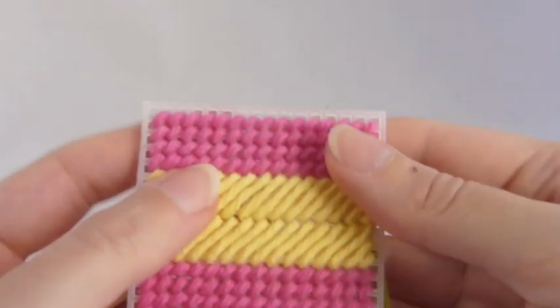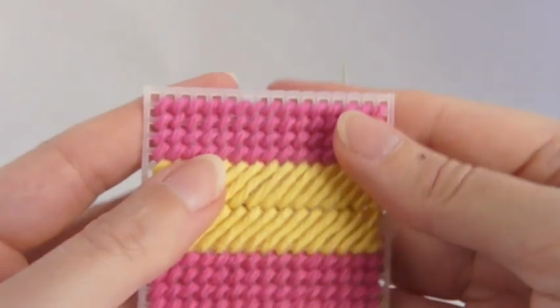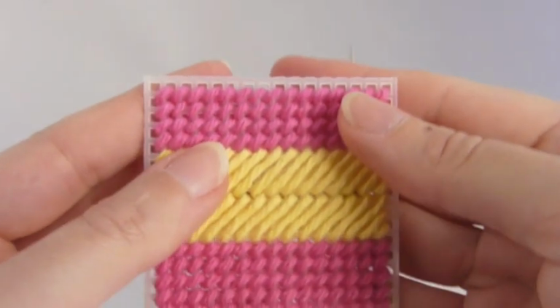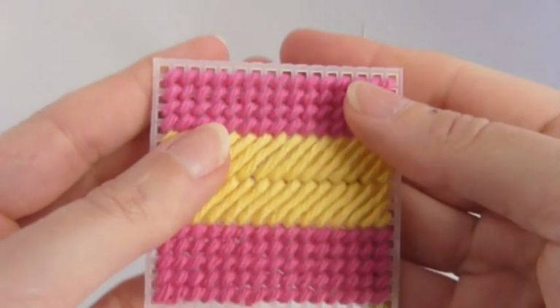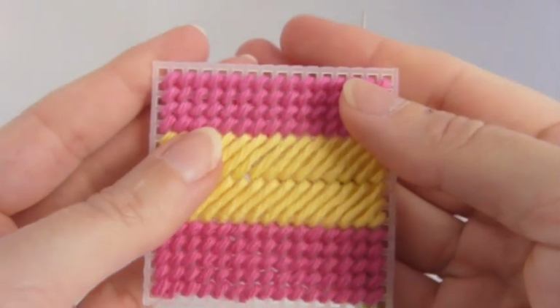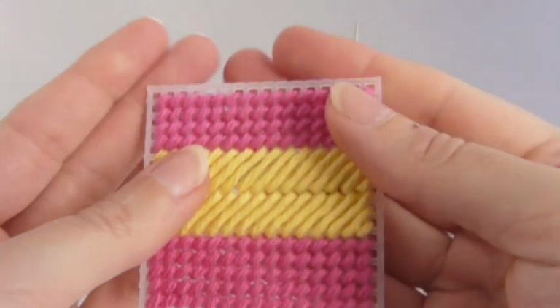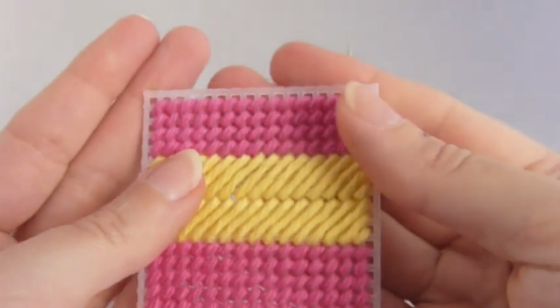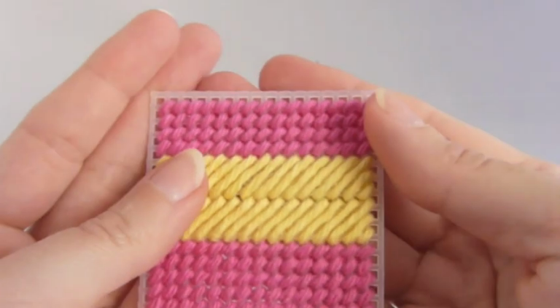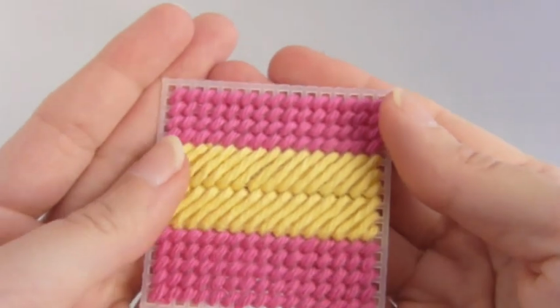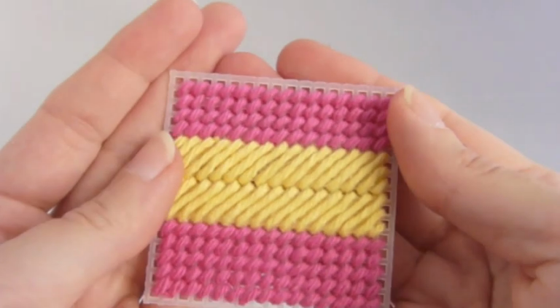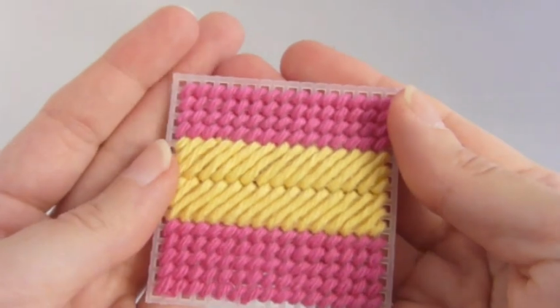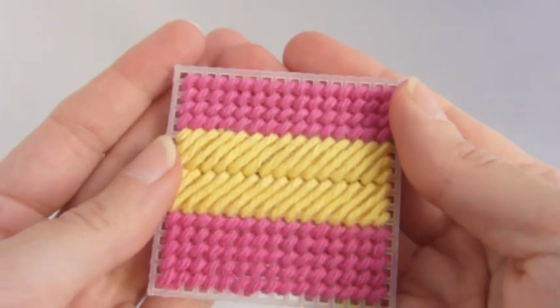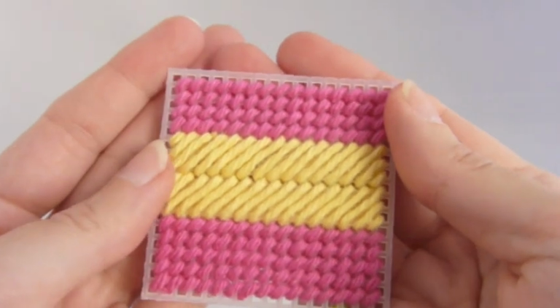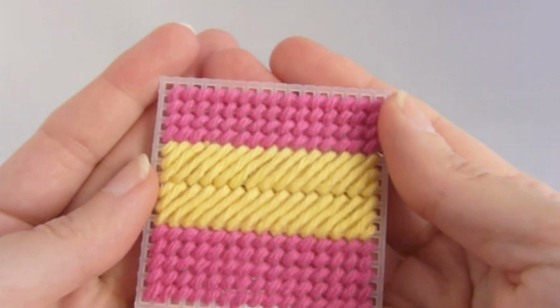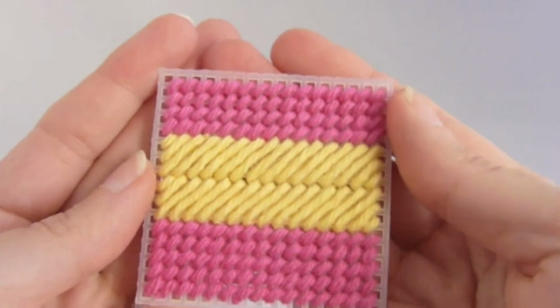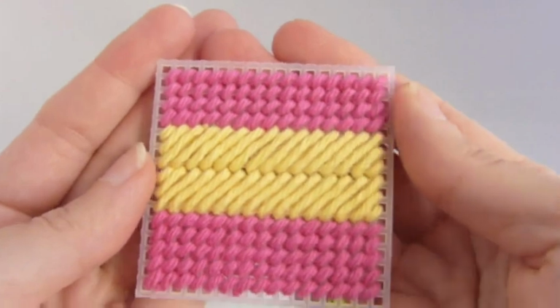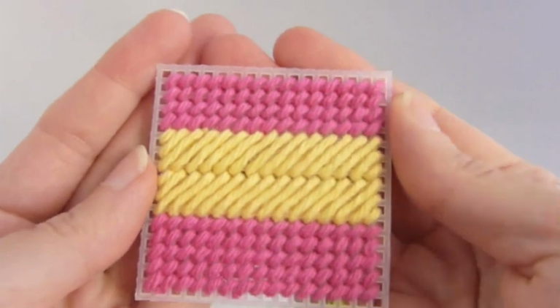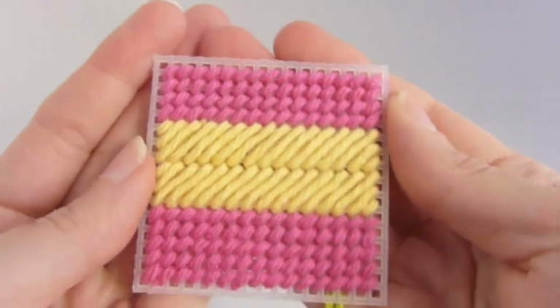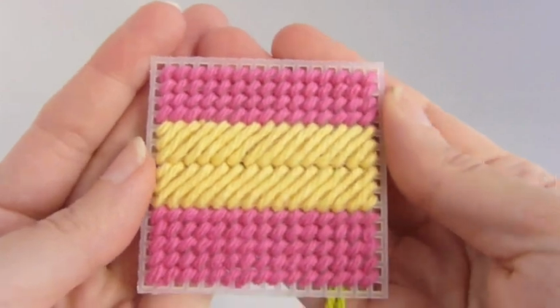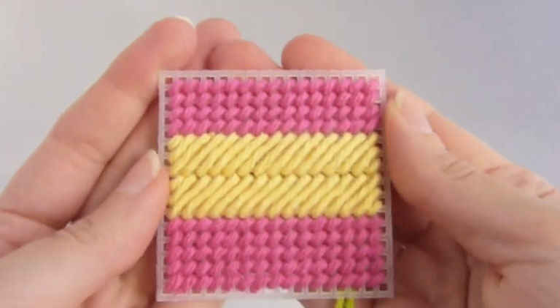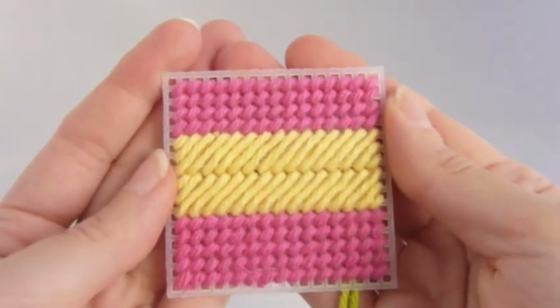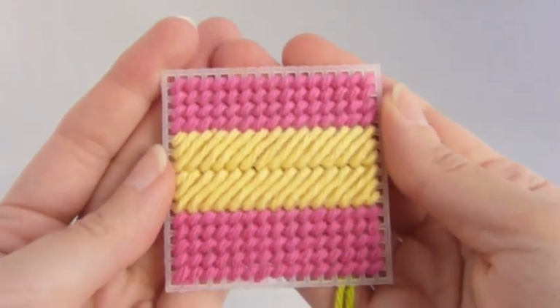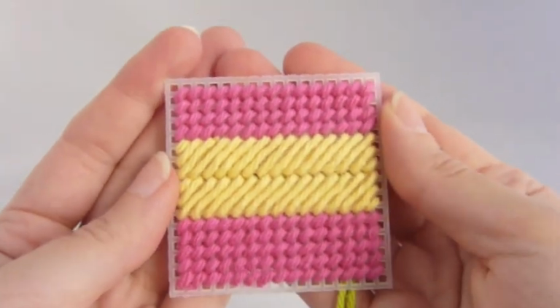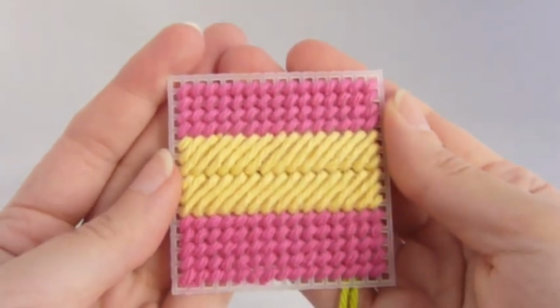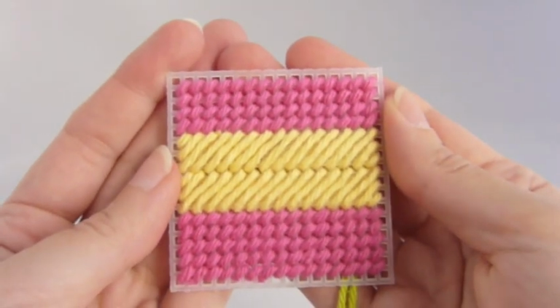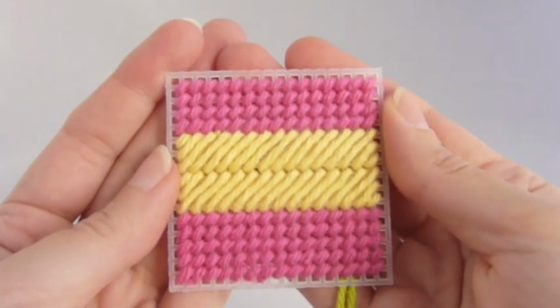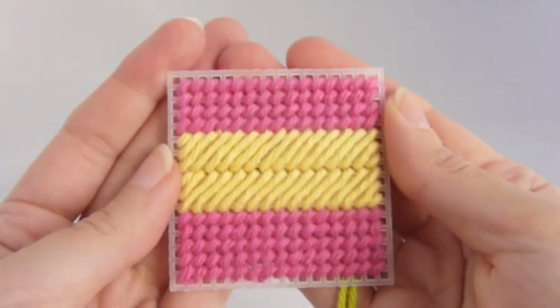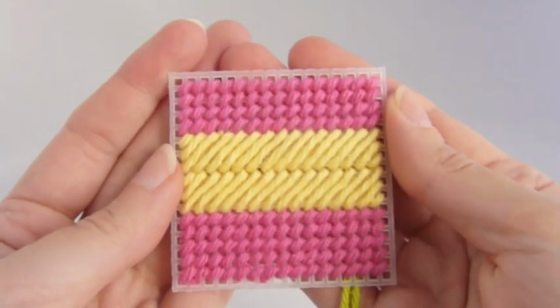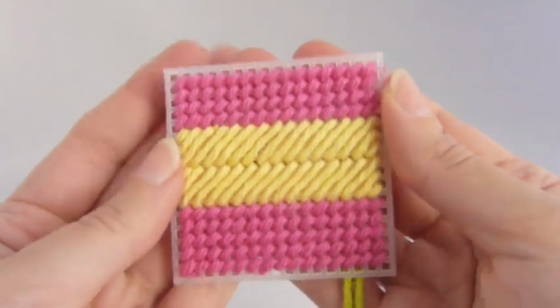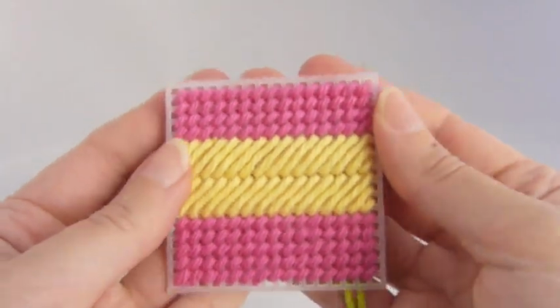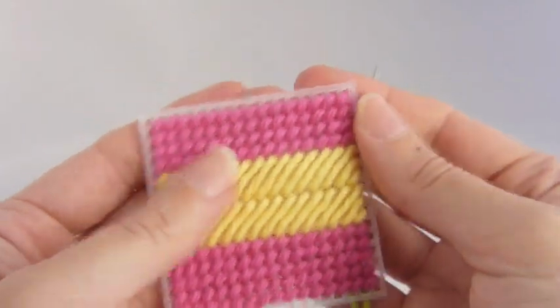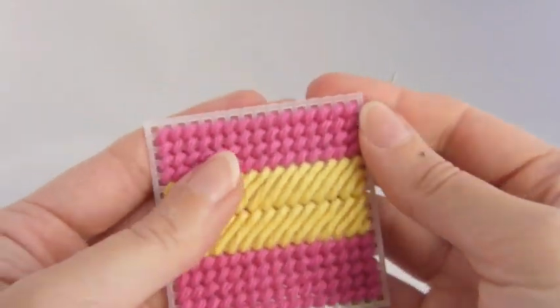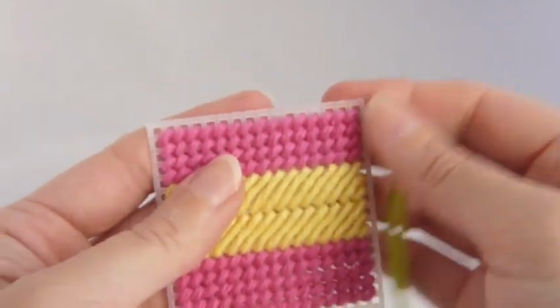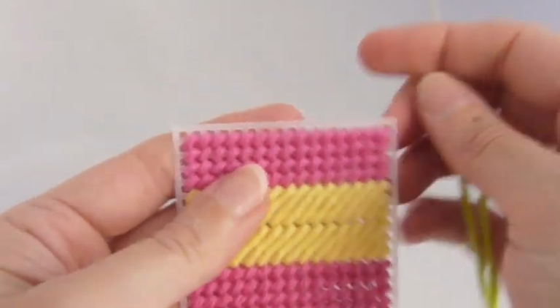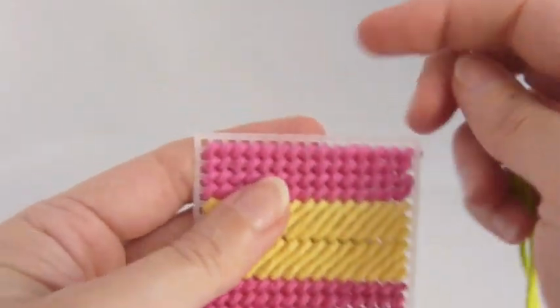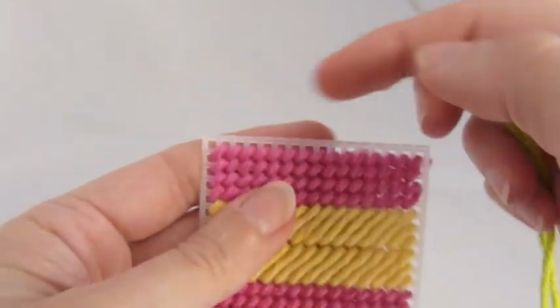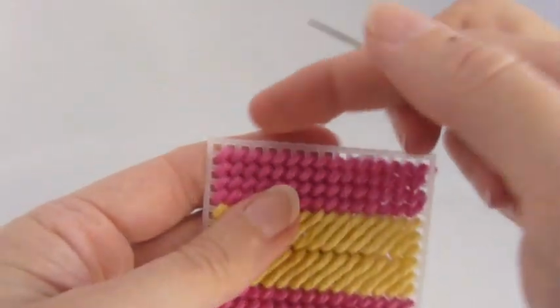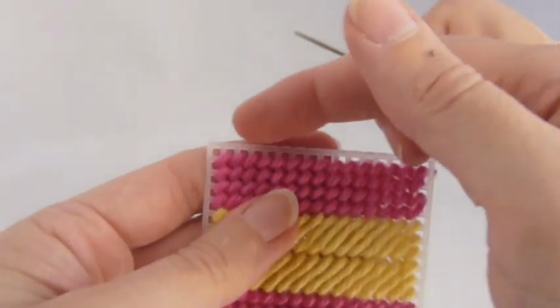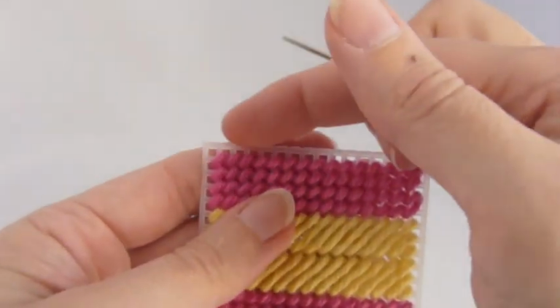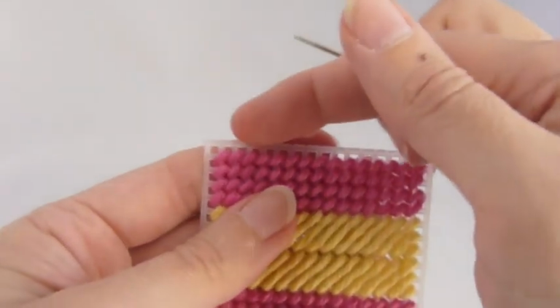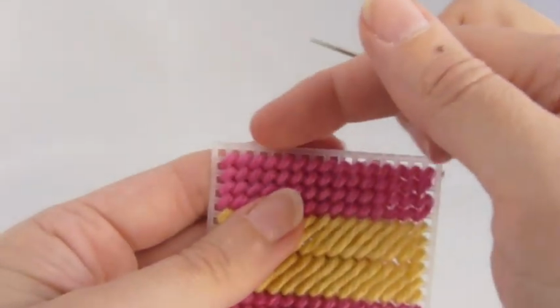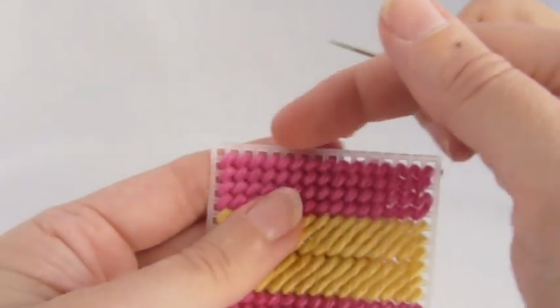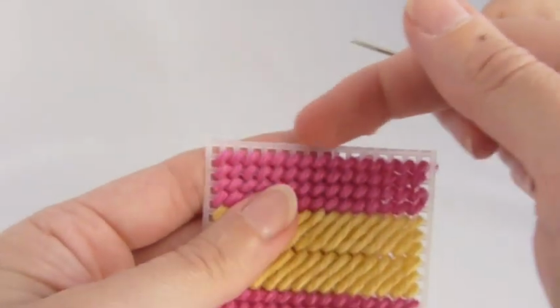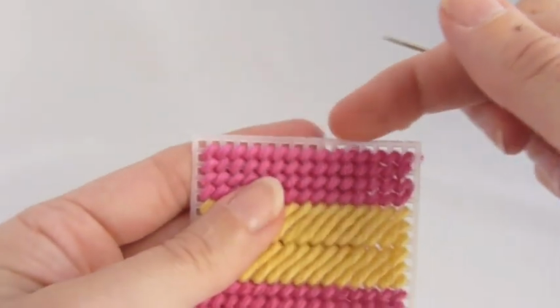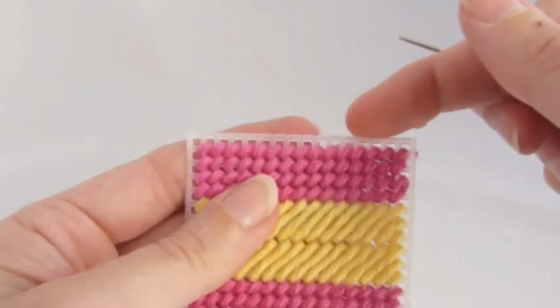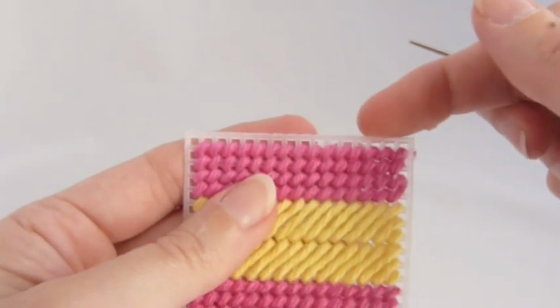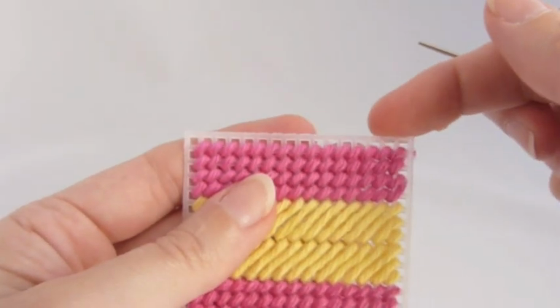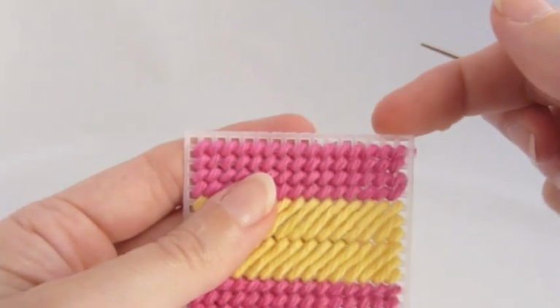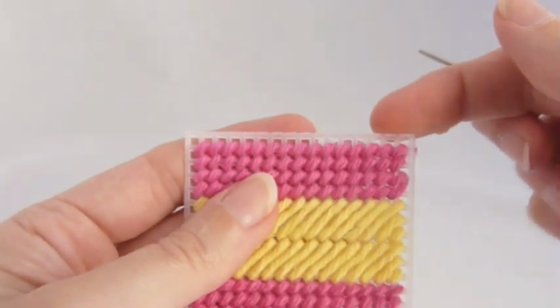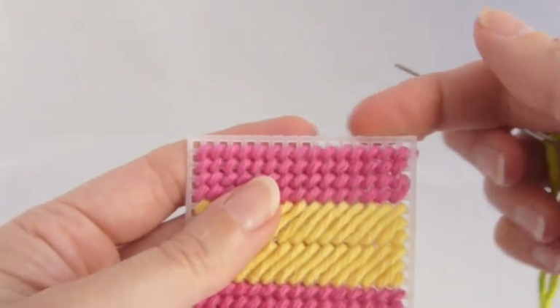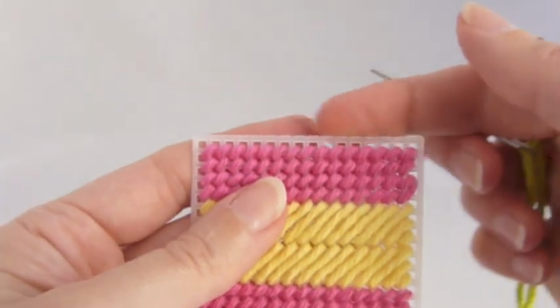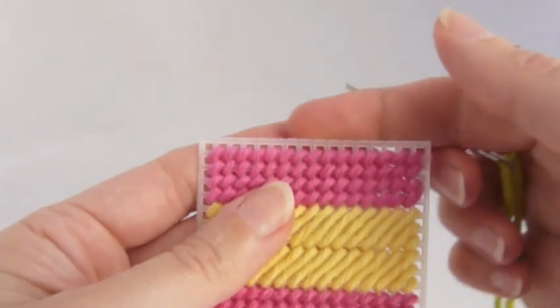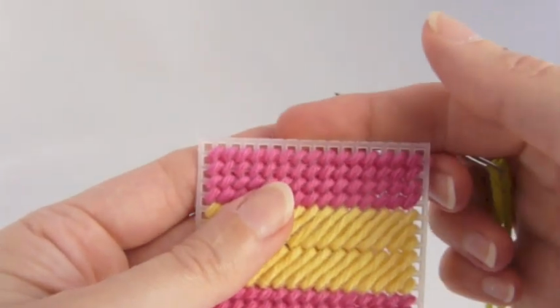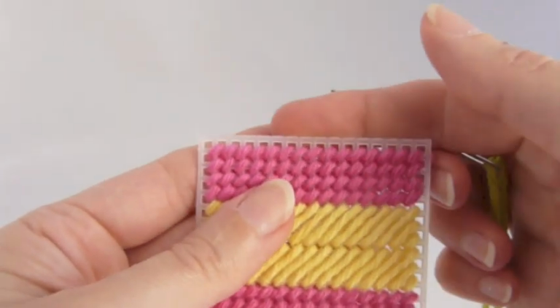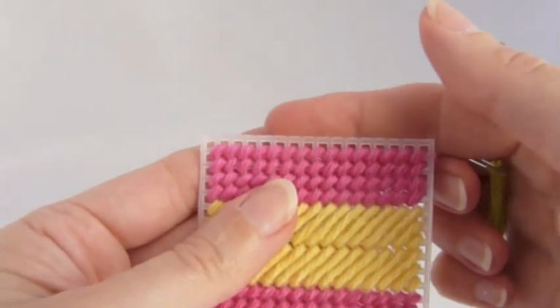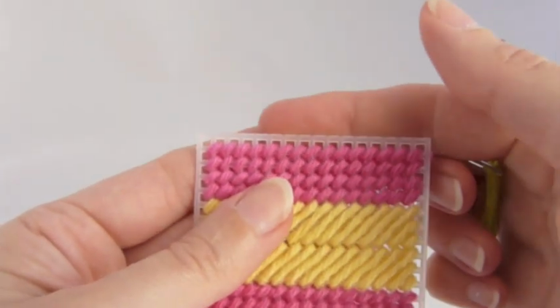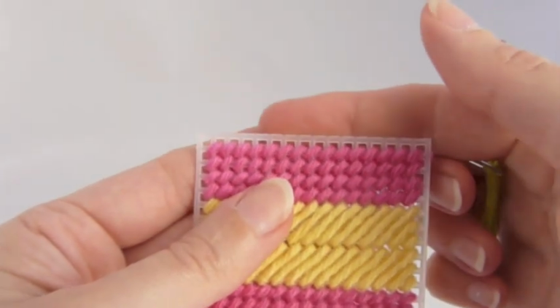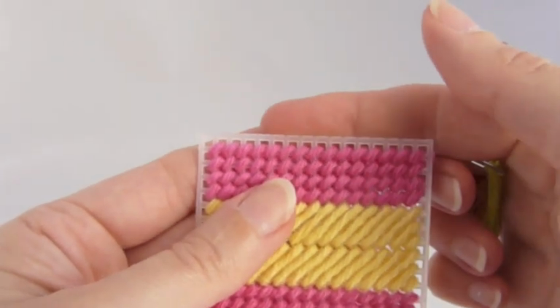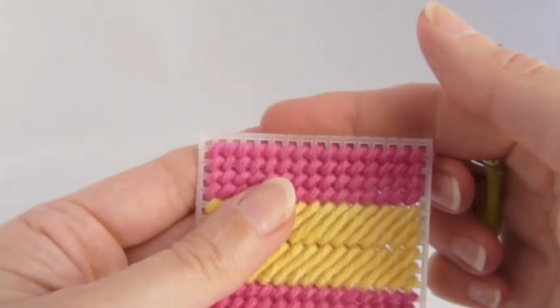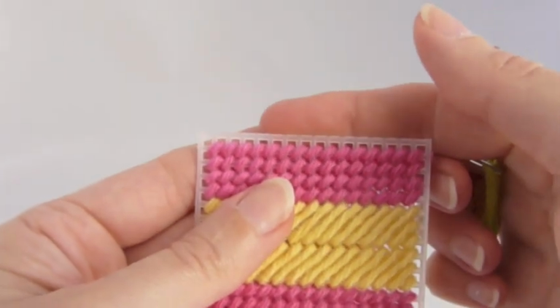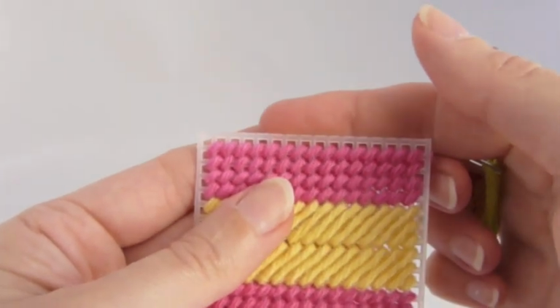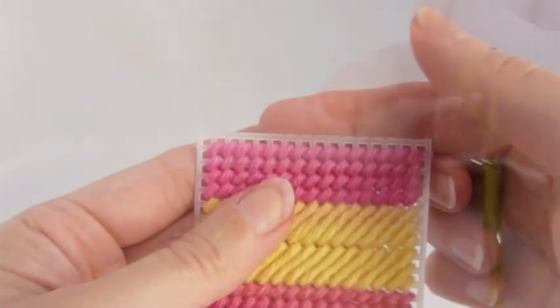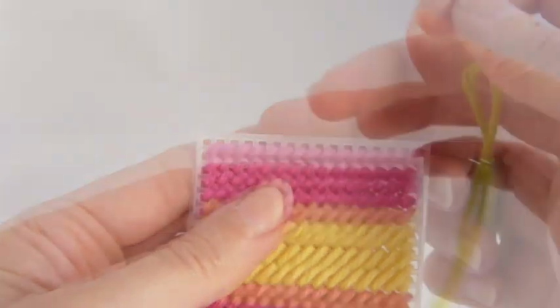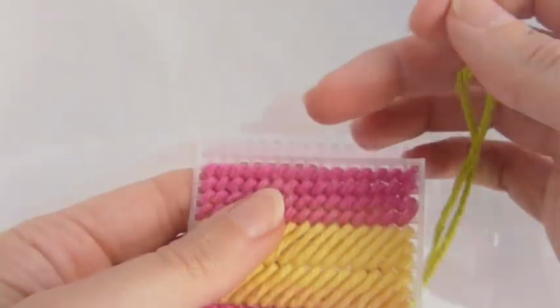So you've stitched this beautiful piece of plastic canvas, and now you want to add some kind of edging to cover this raw edge.